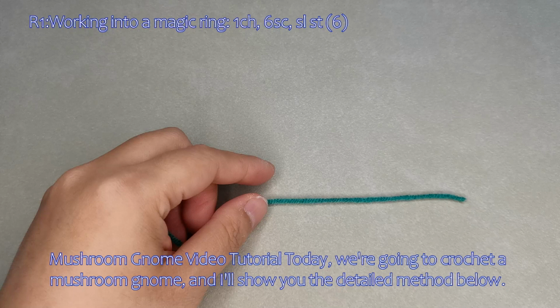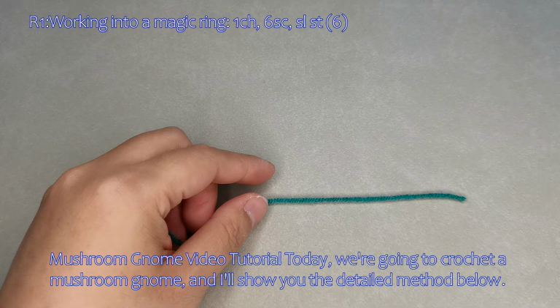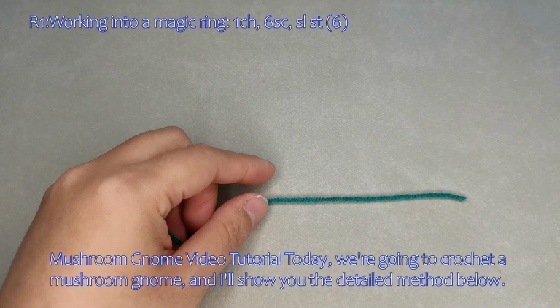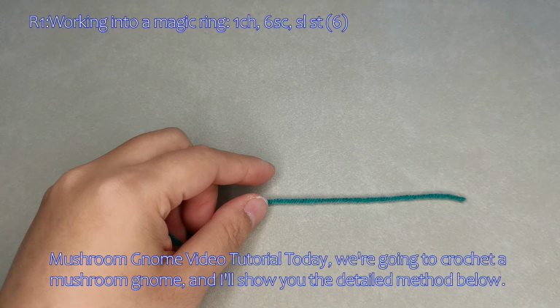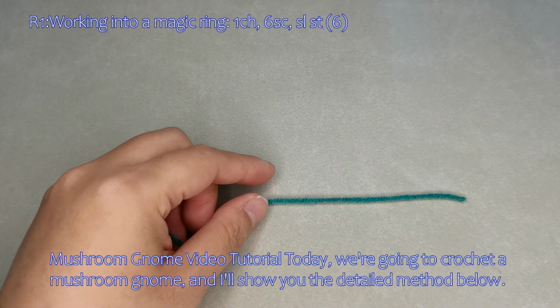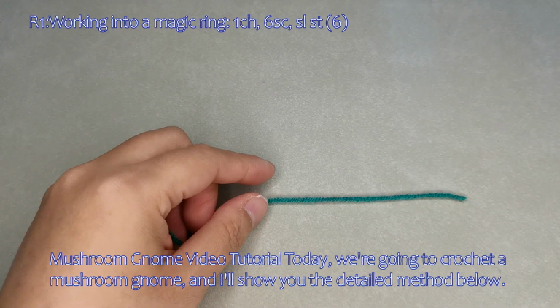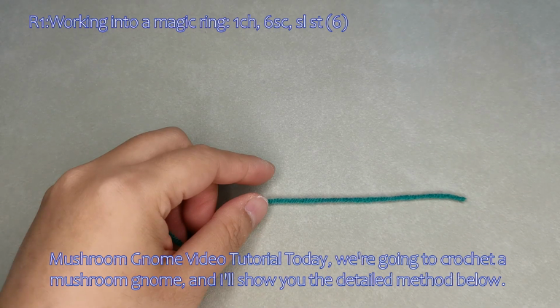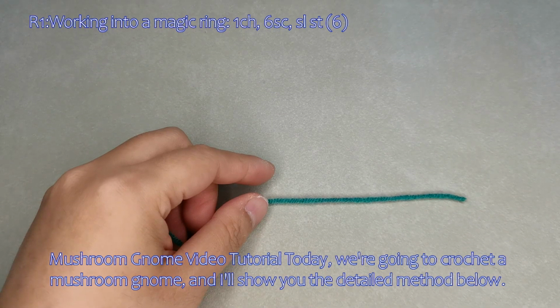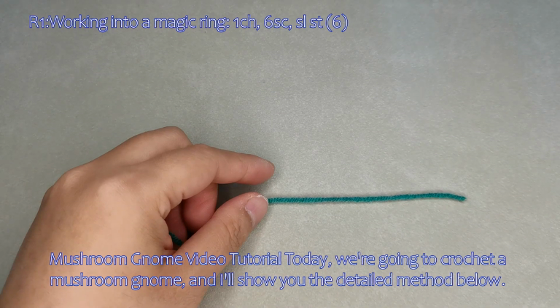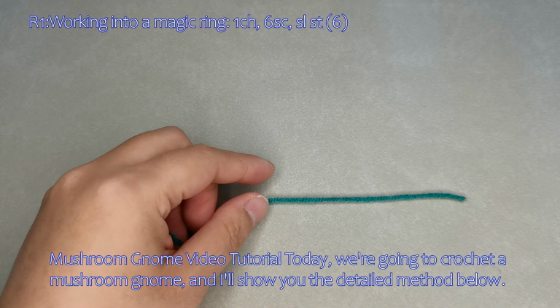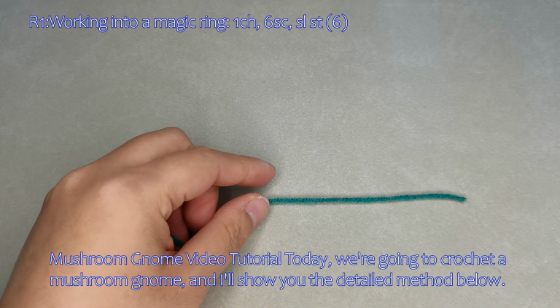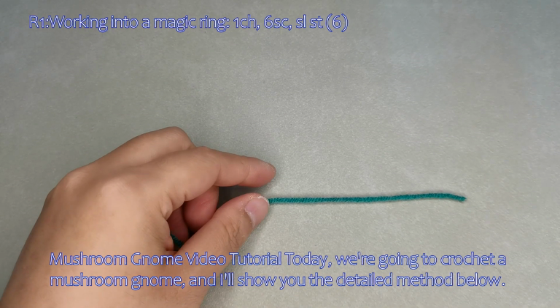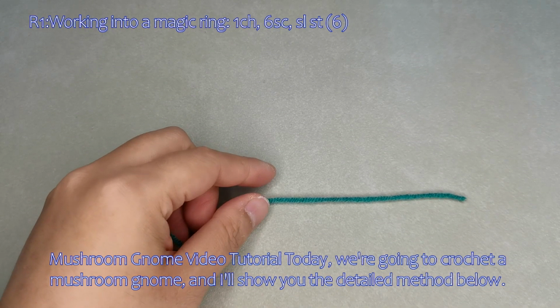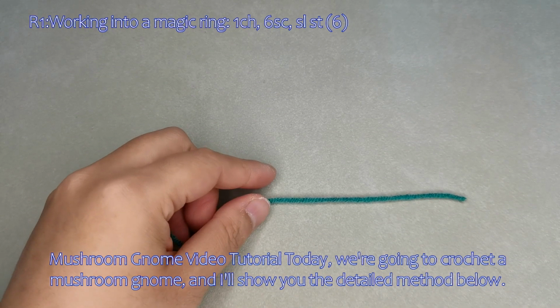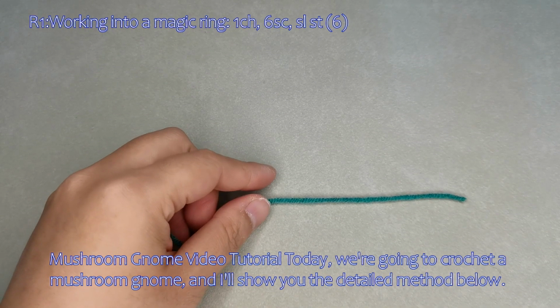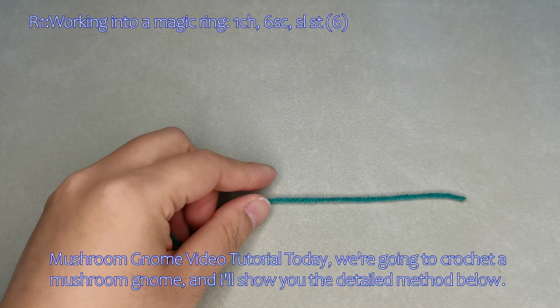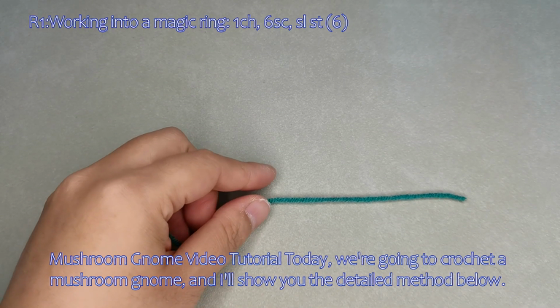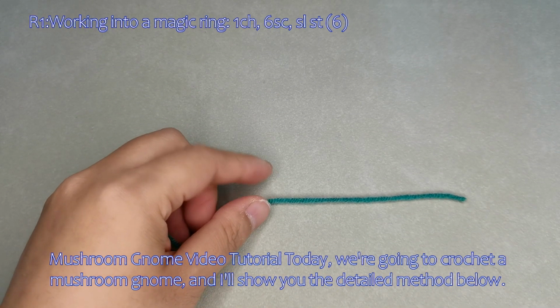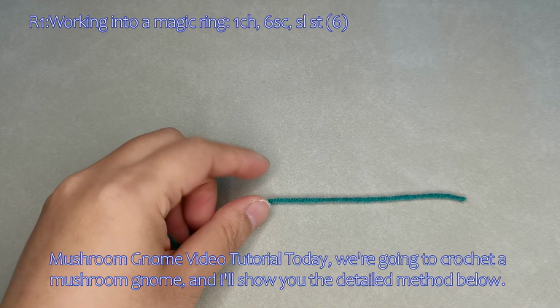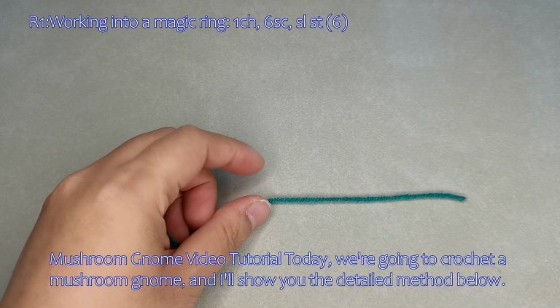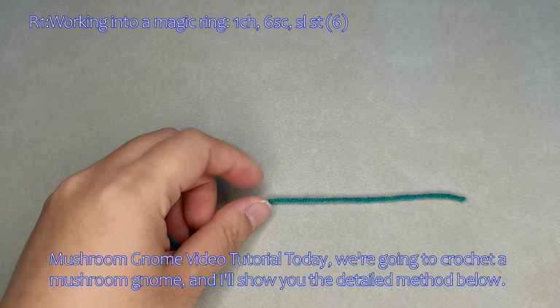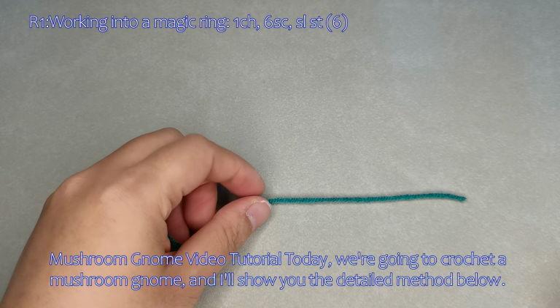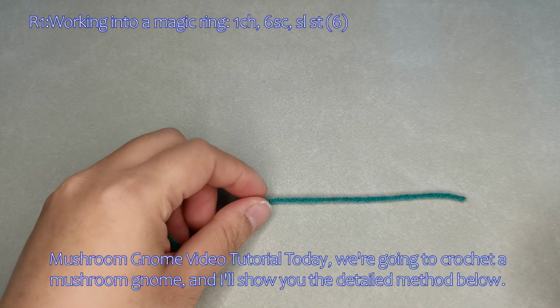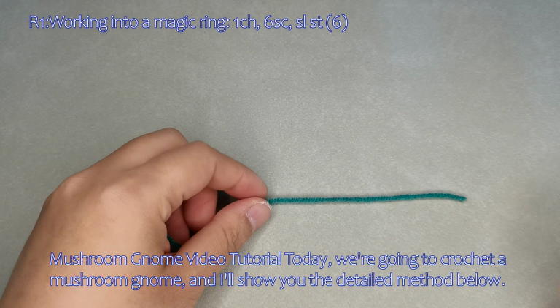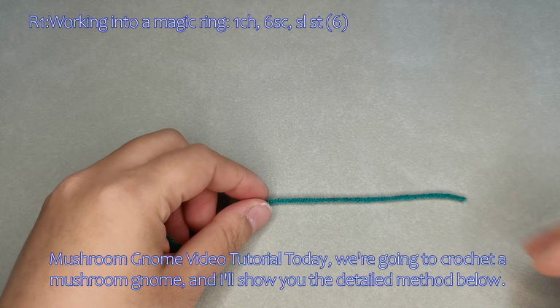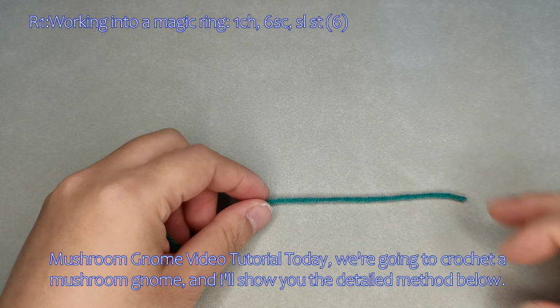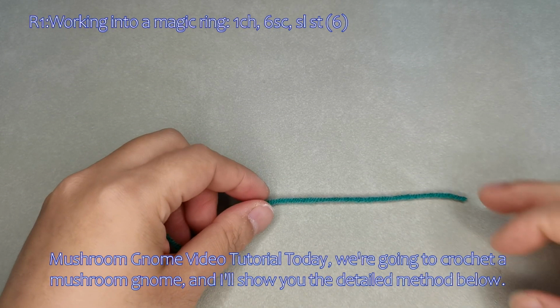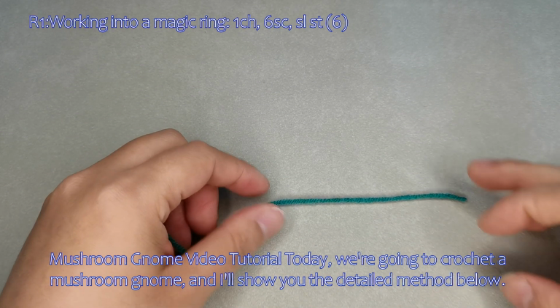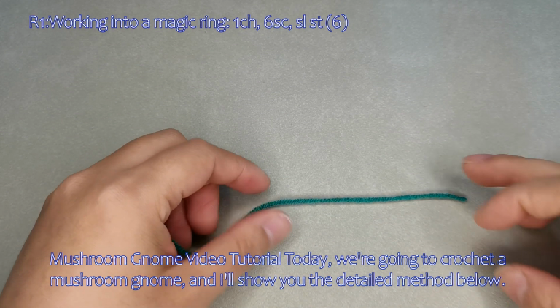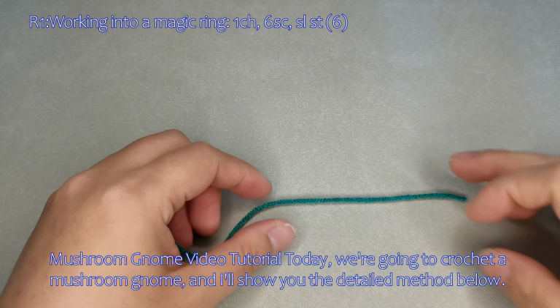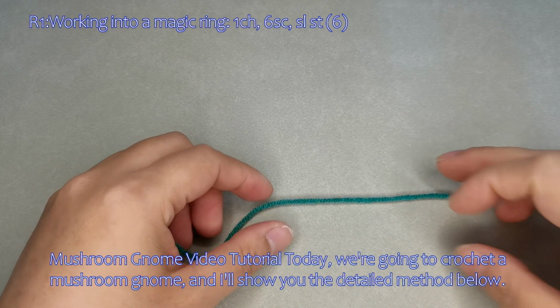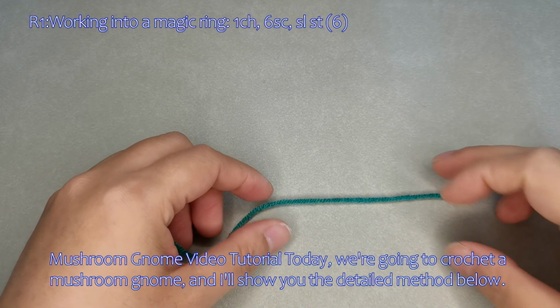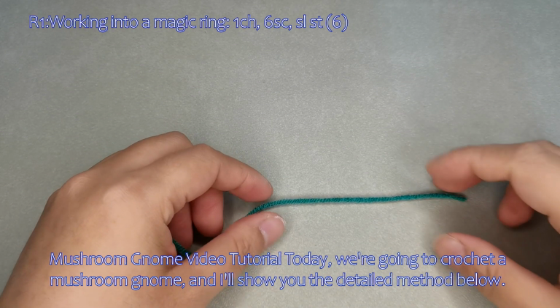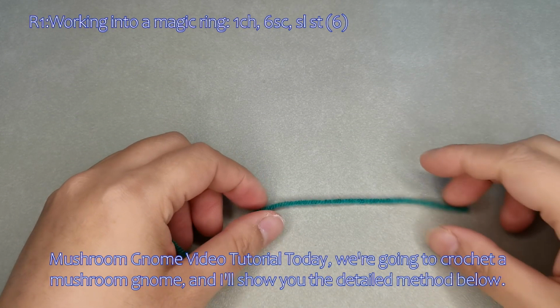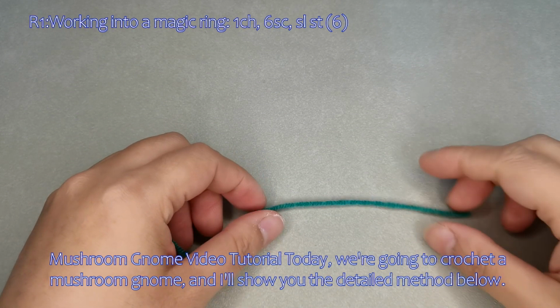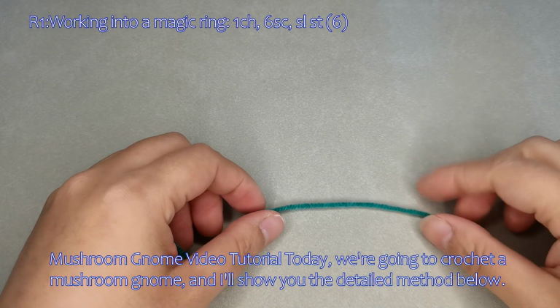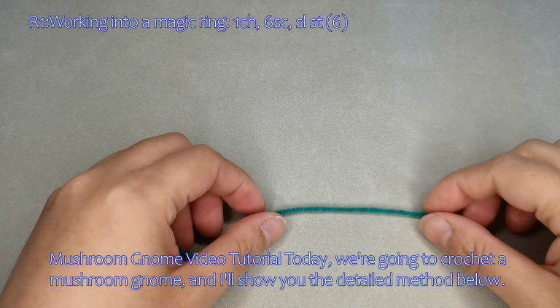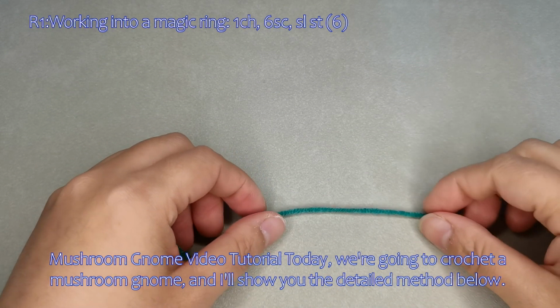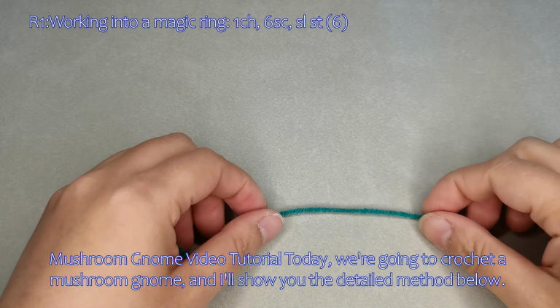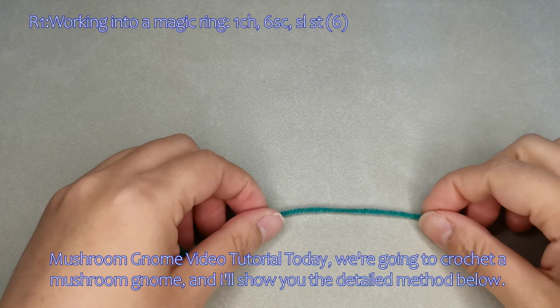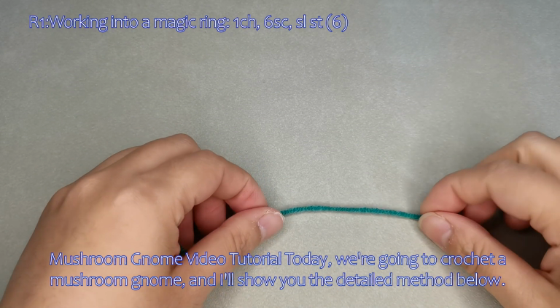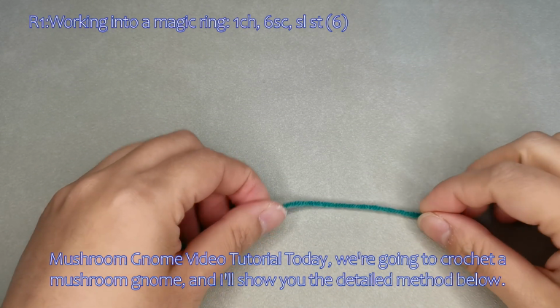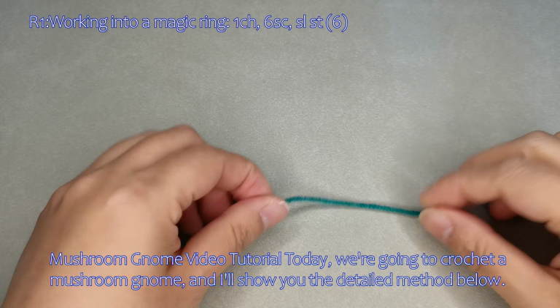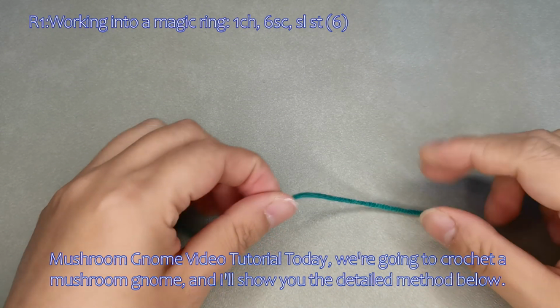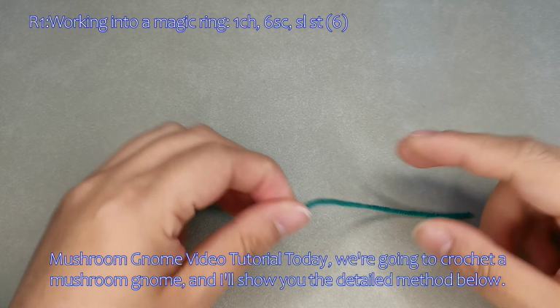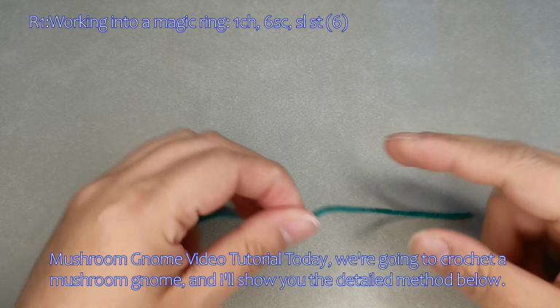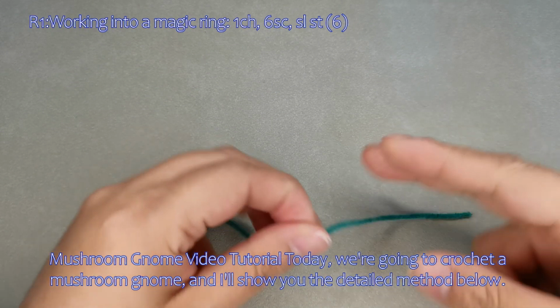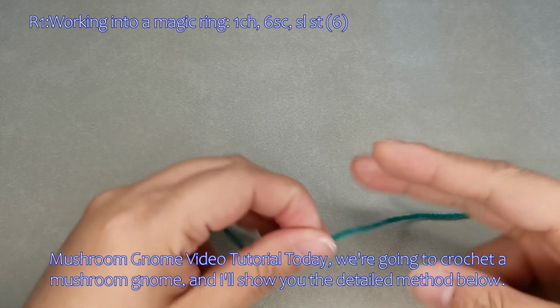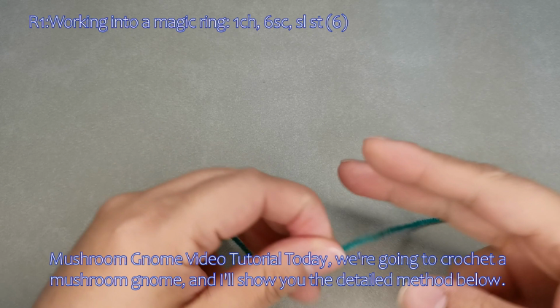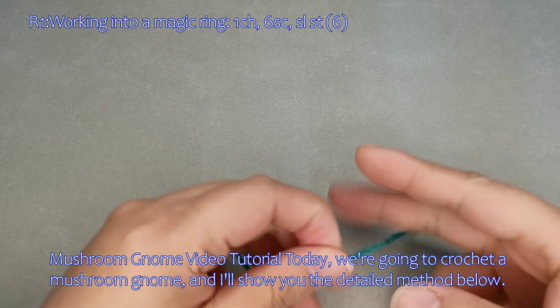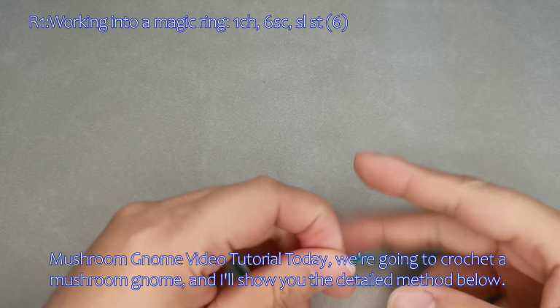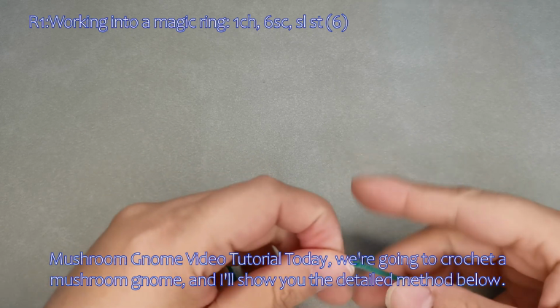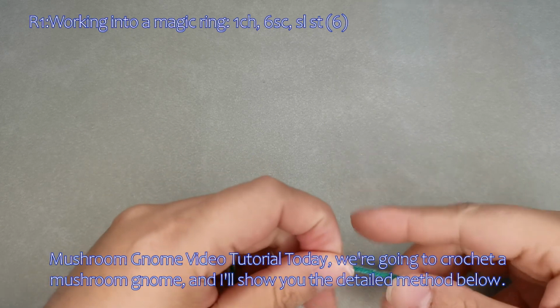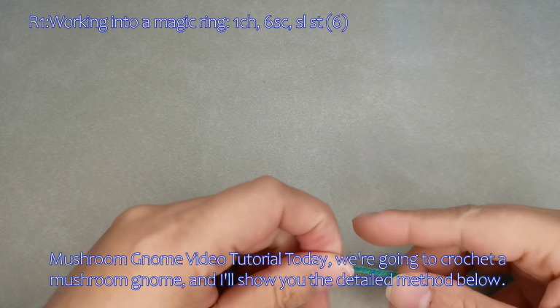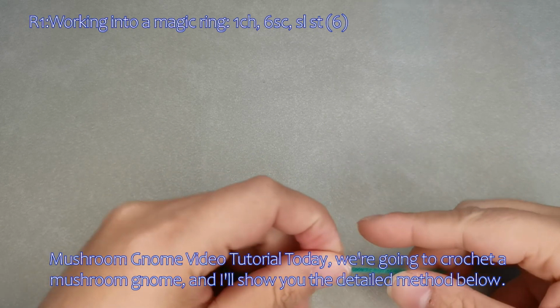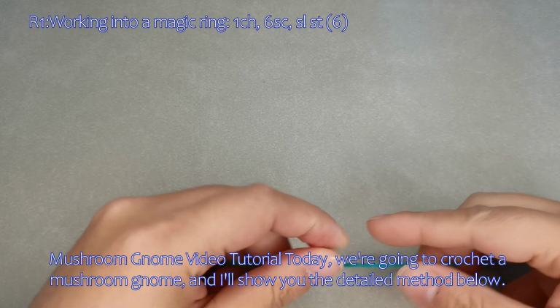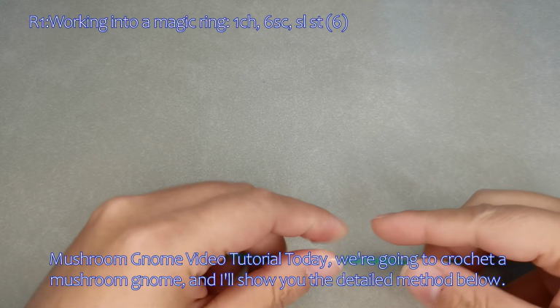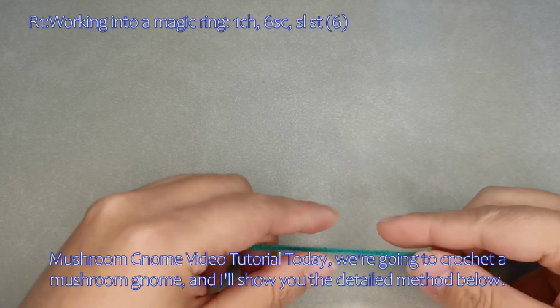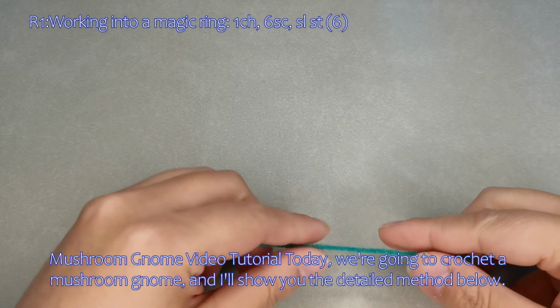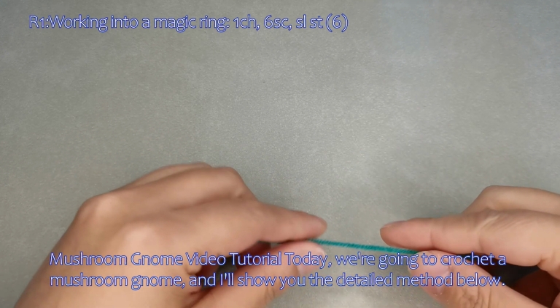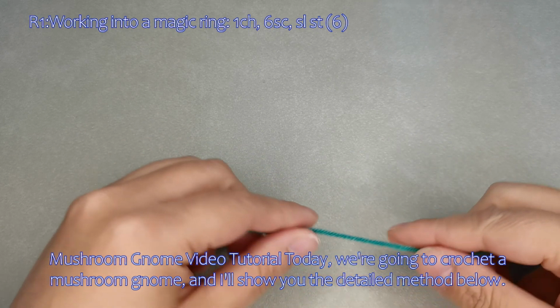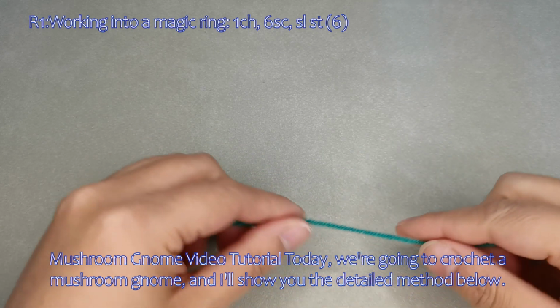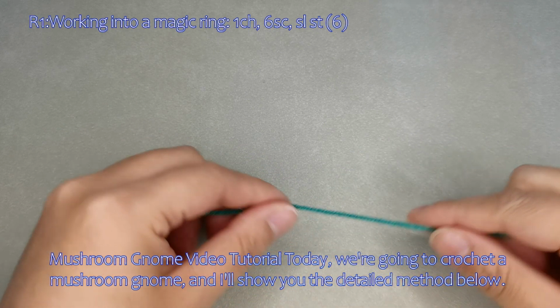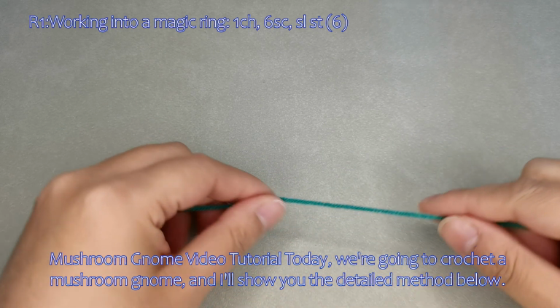Mushroom gnome video tutorial today. We are going to crochet a mushroom gnome, and I'll show you the detailed method below.